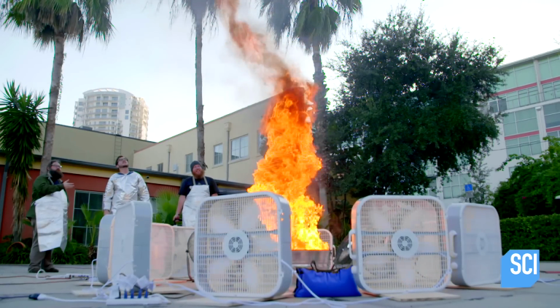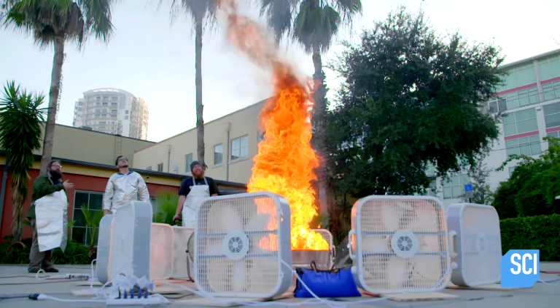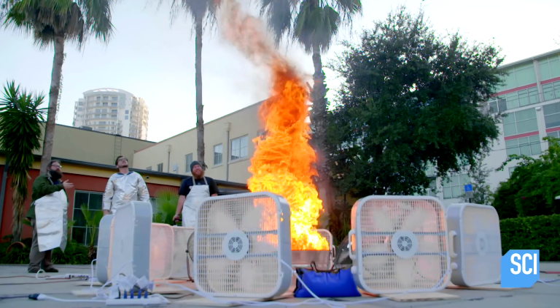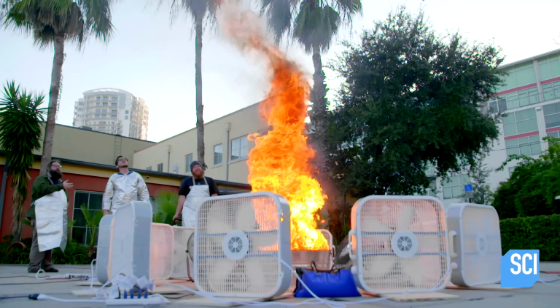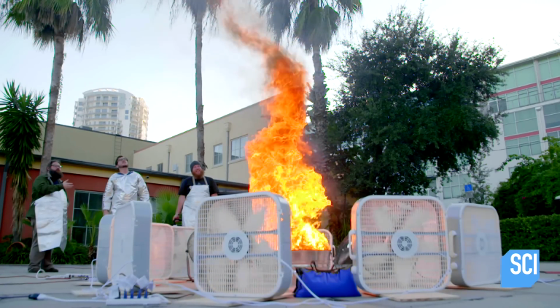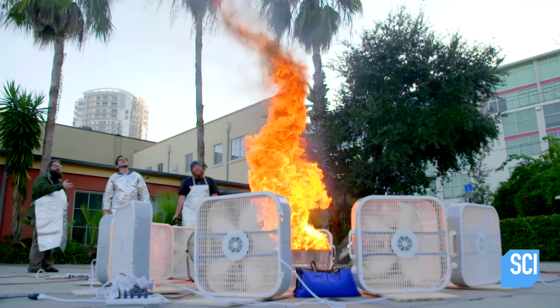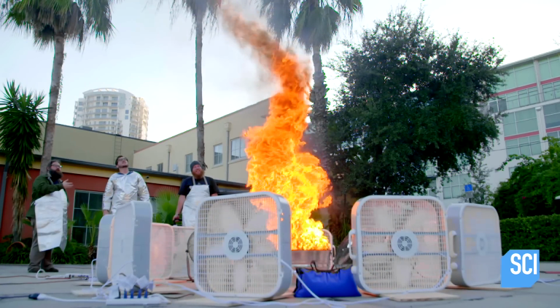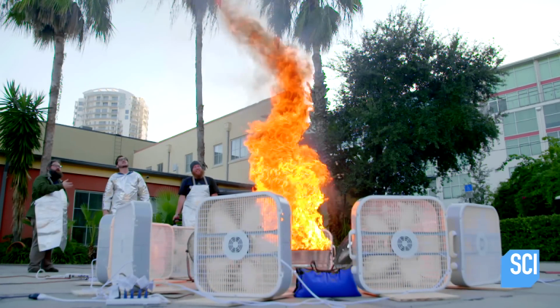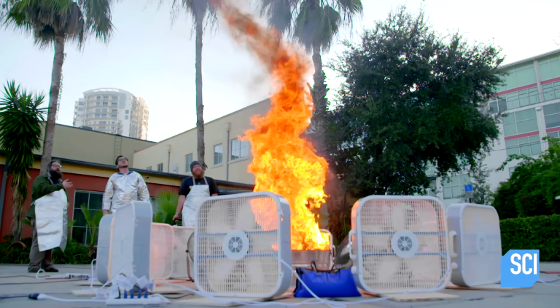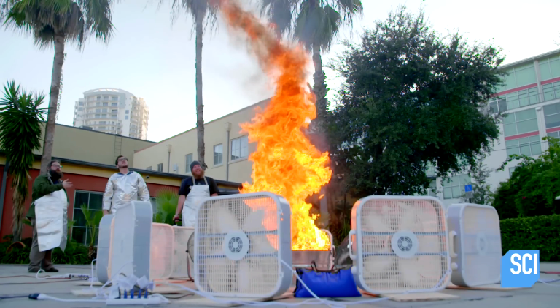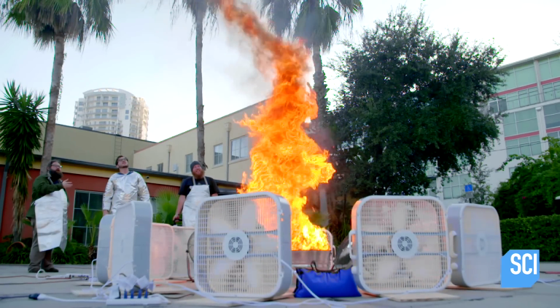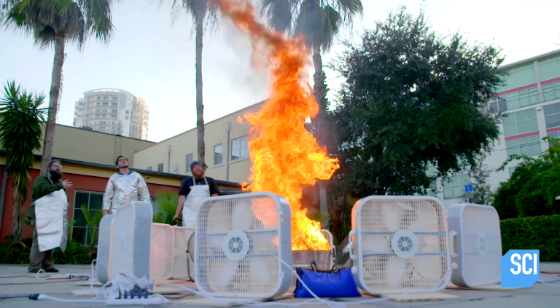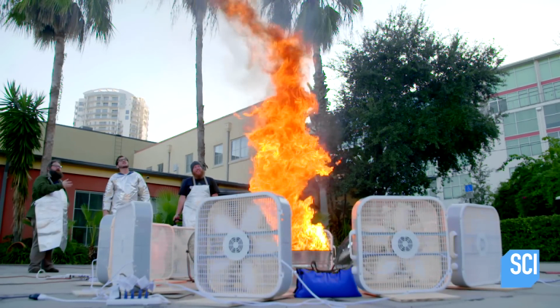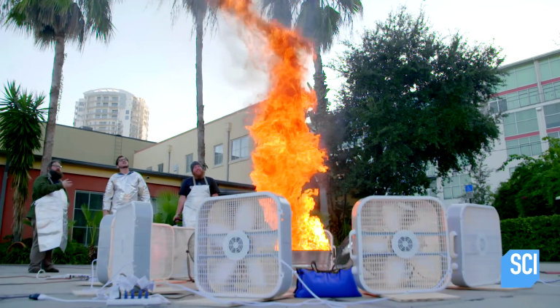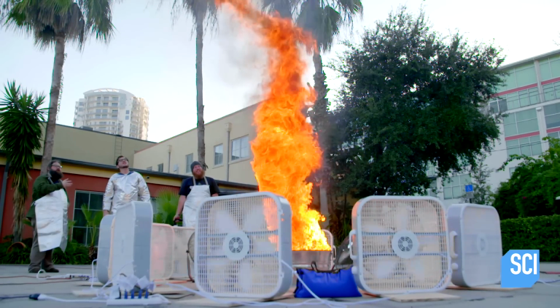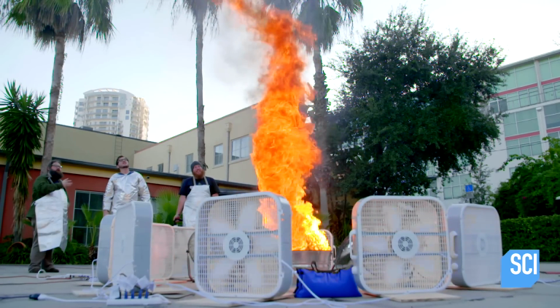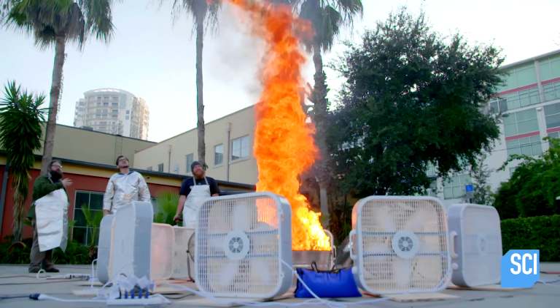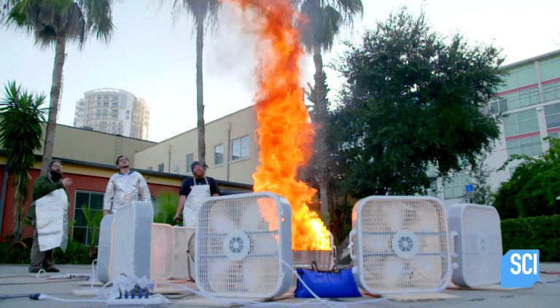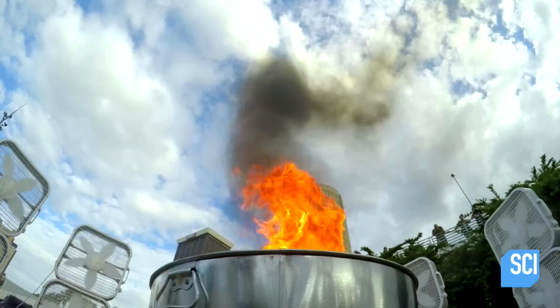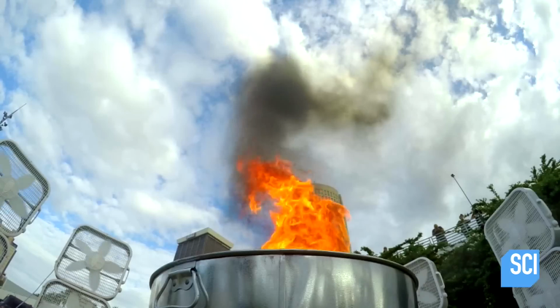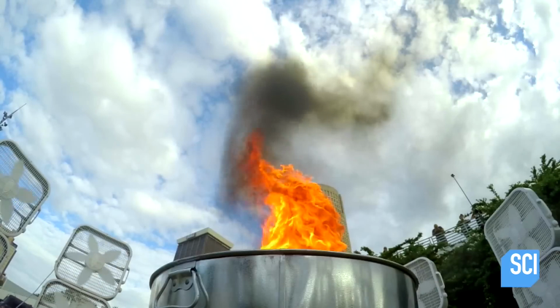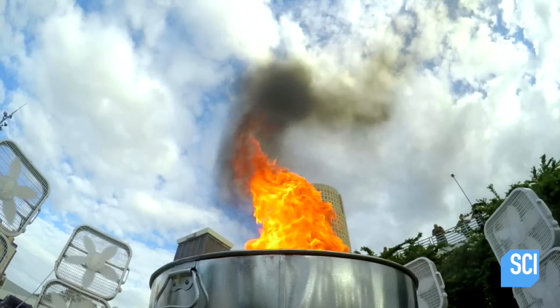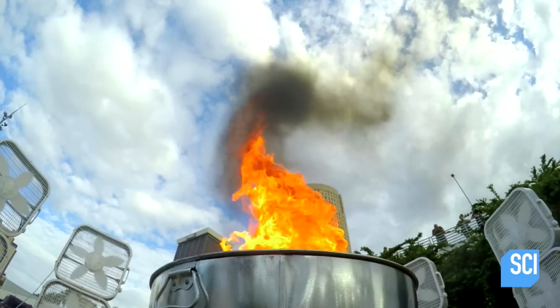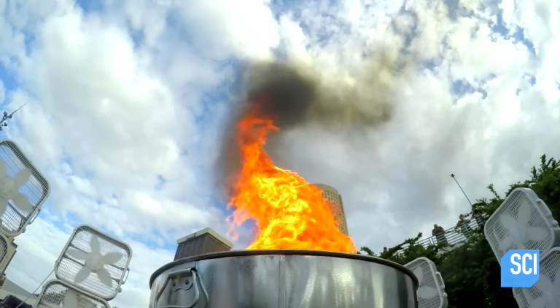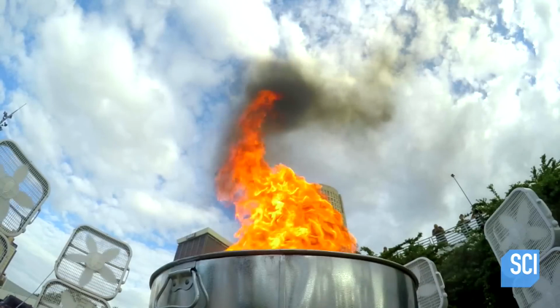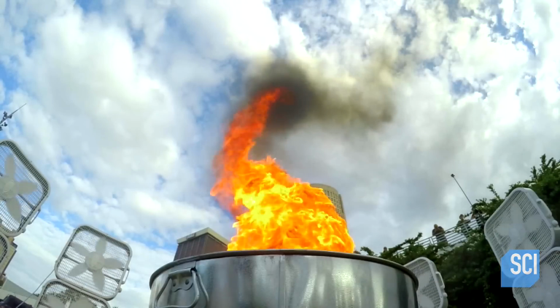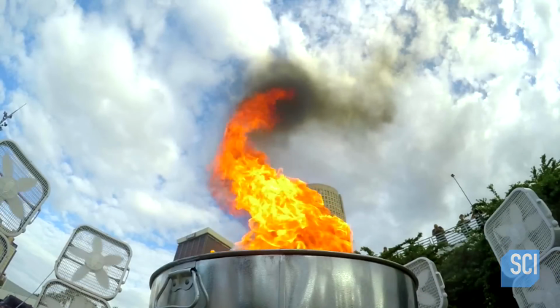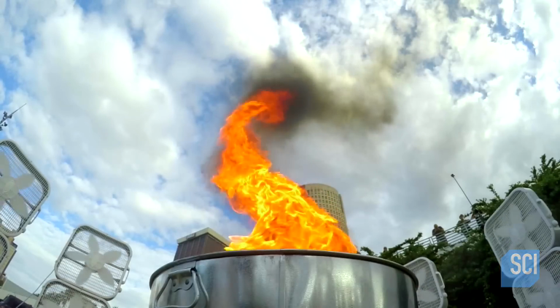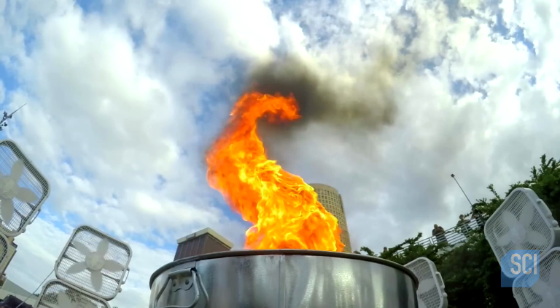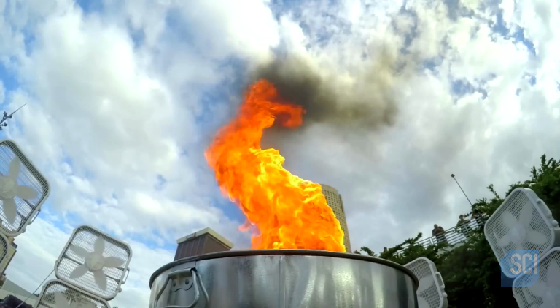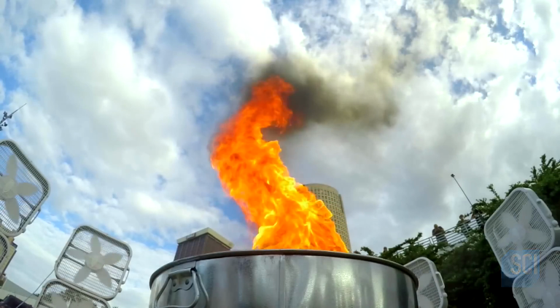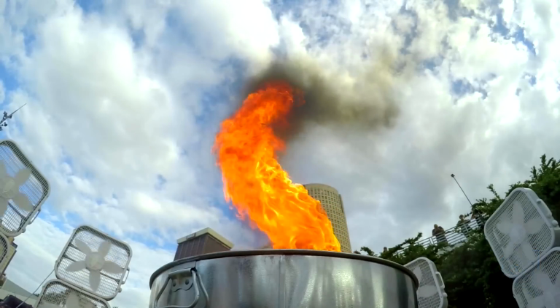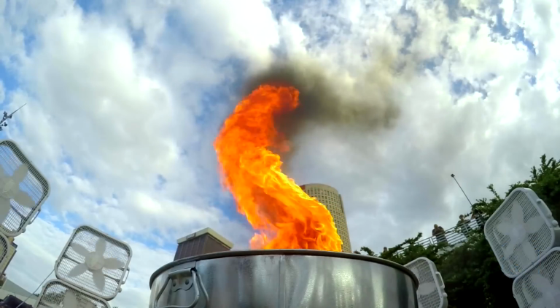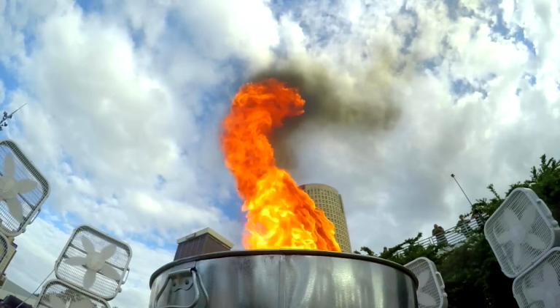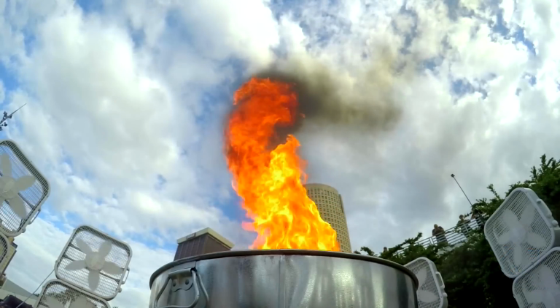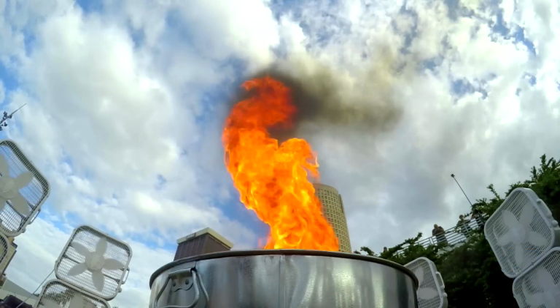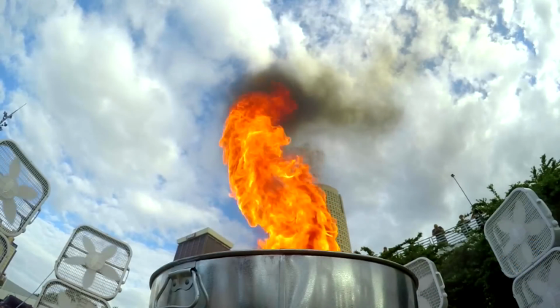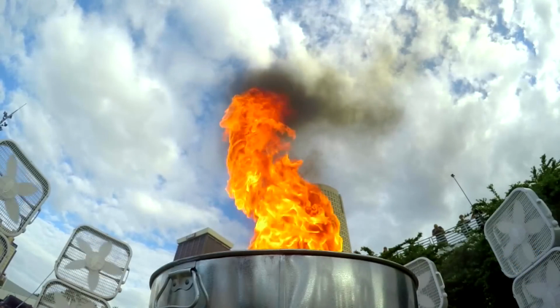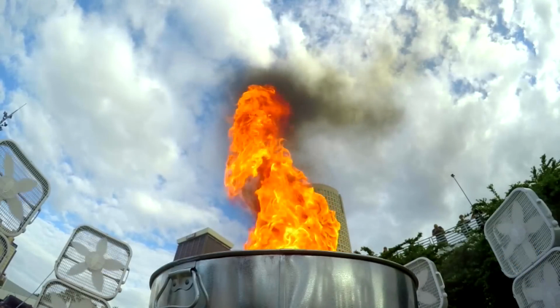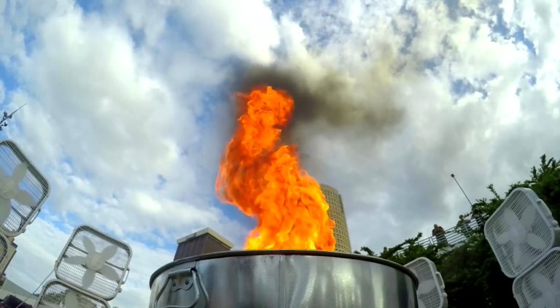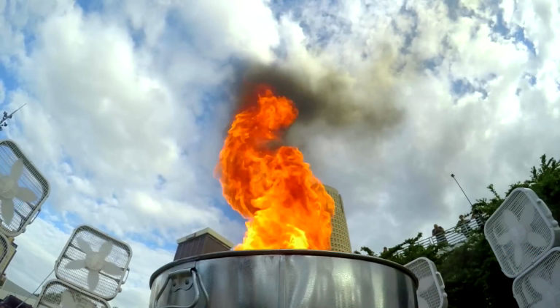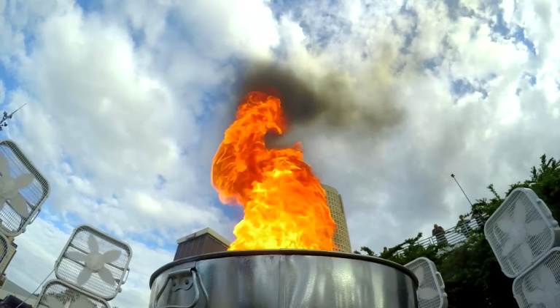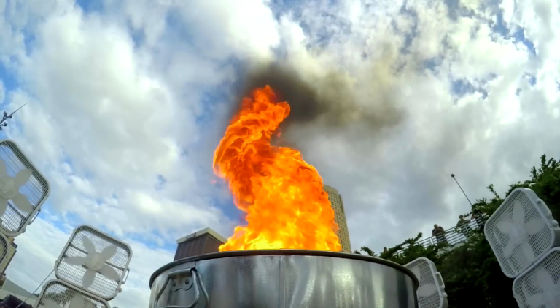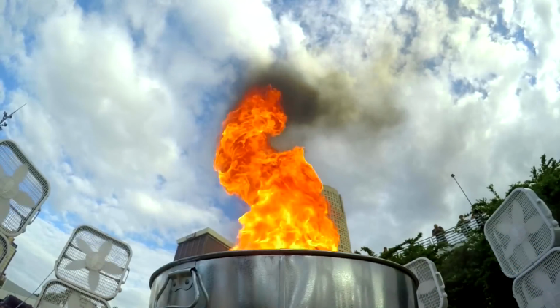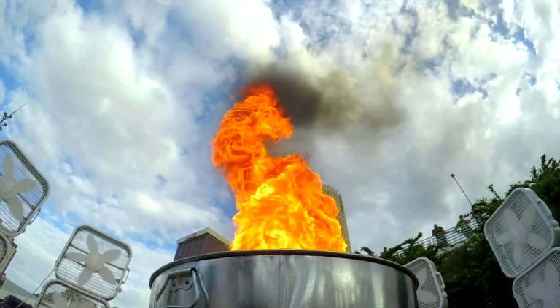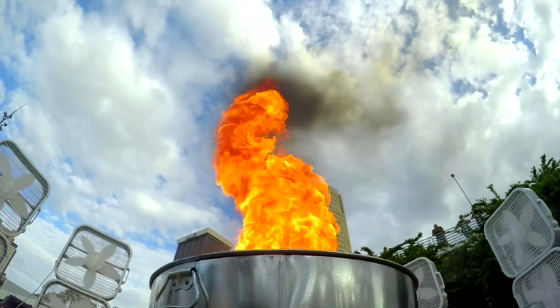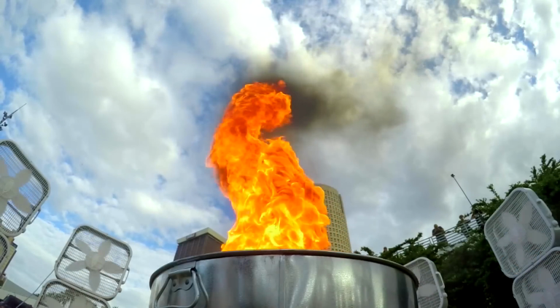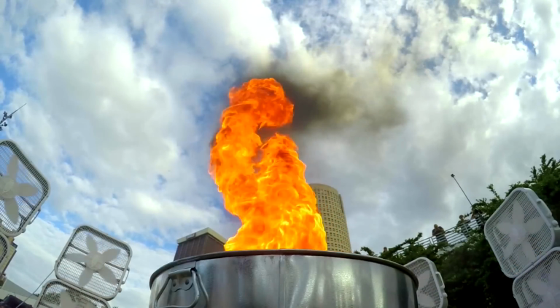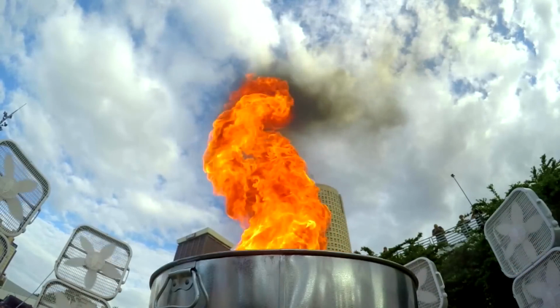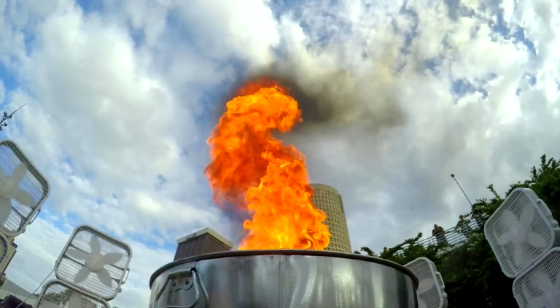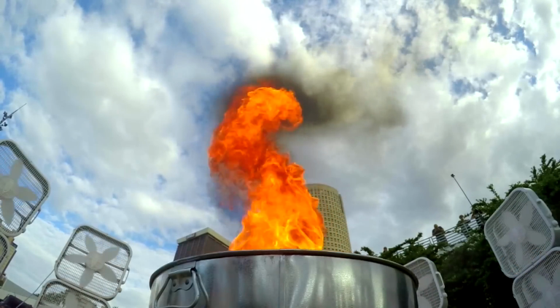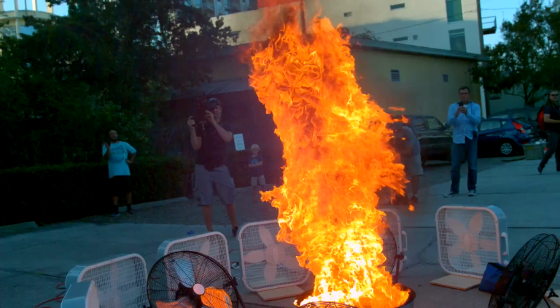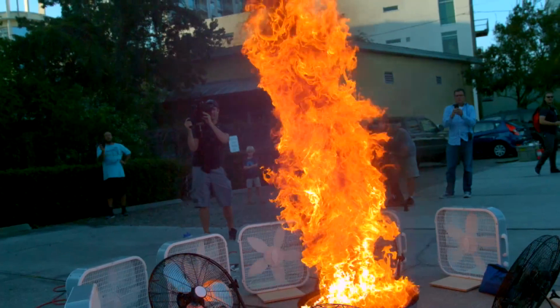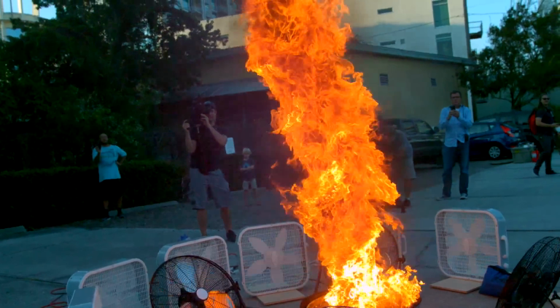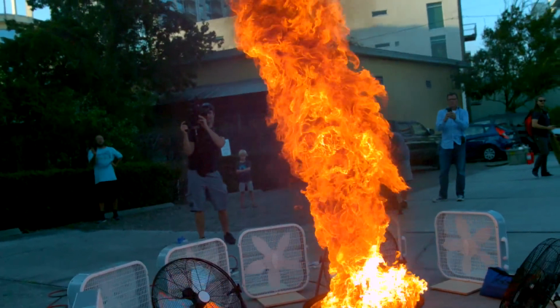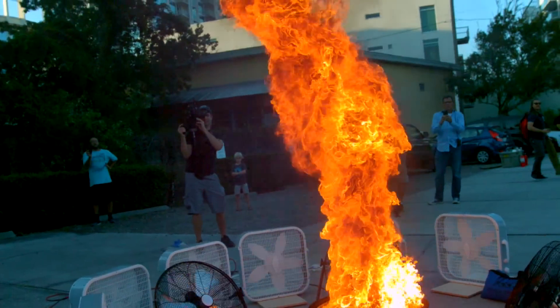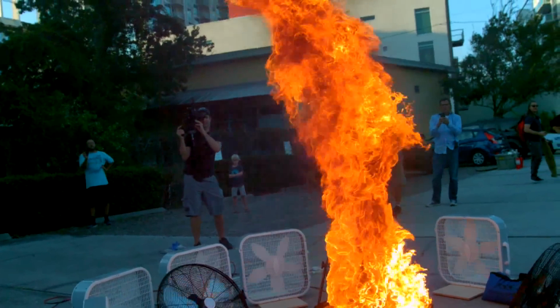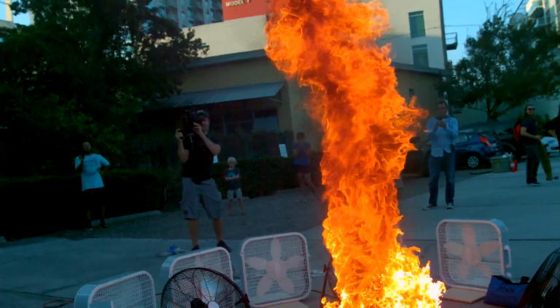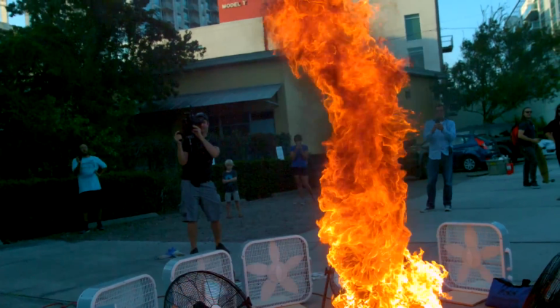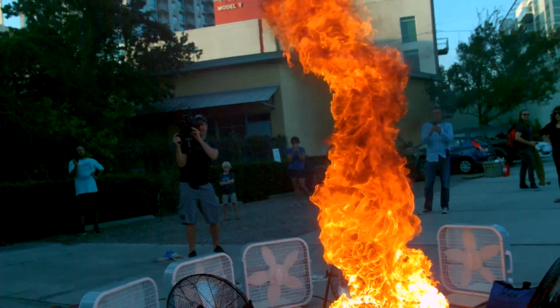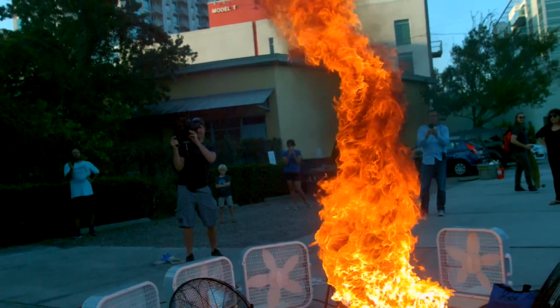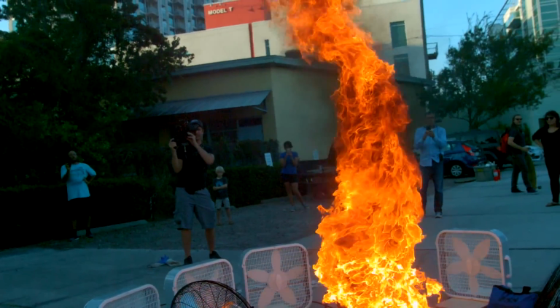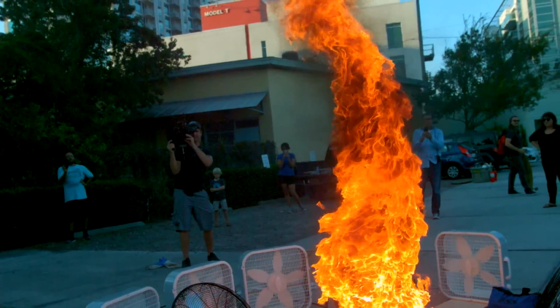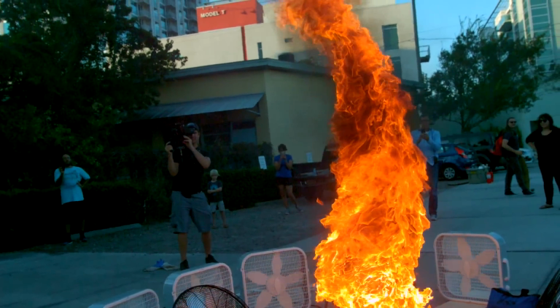When the wind conditions are just right, the fire wants to start reclaiming the unburnt fuel, creating our massive man-made fire tornado.